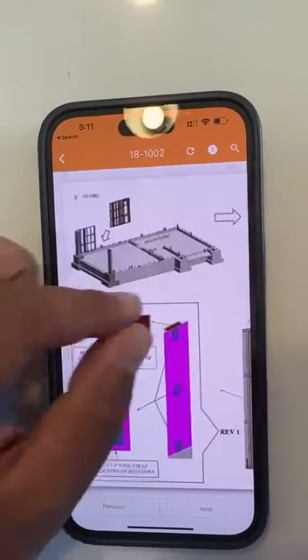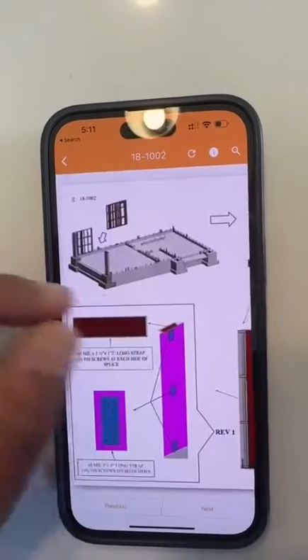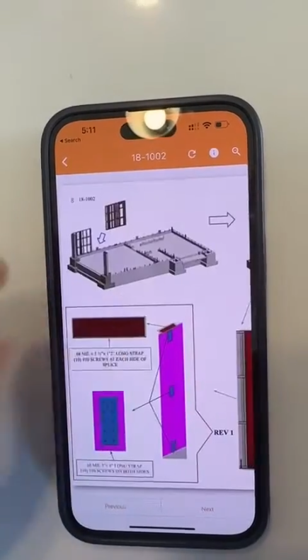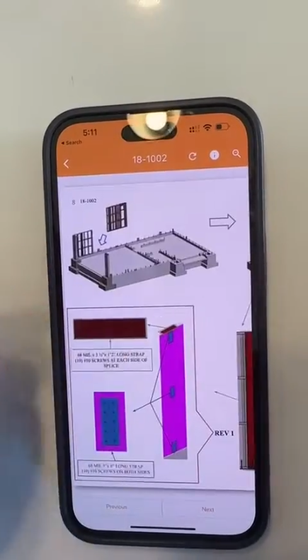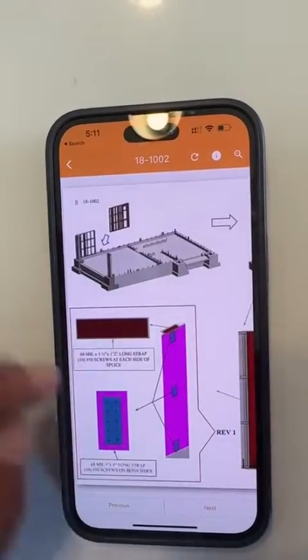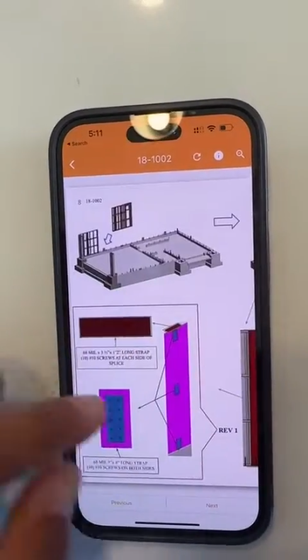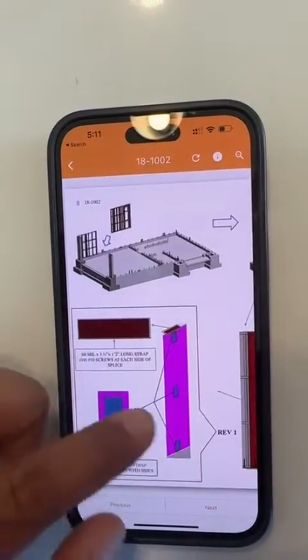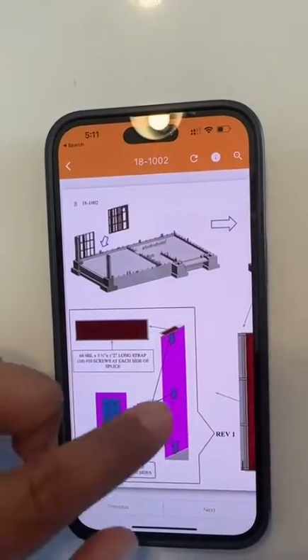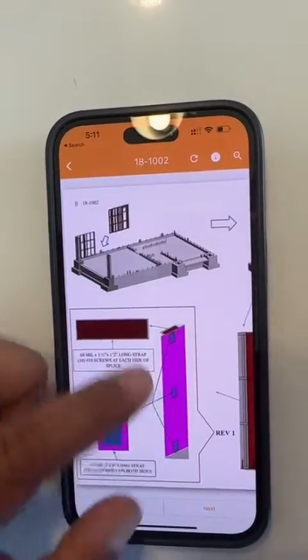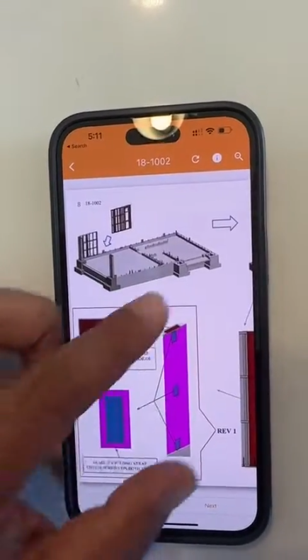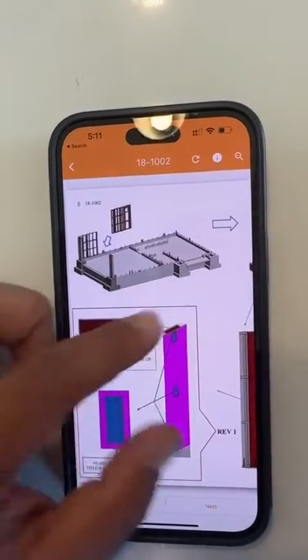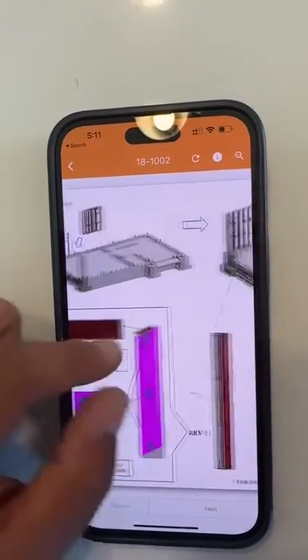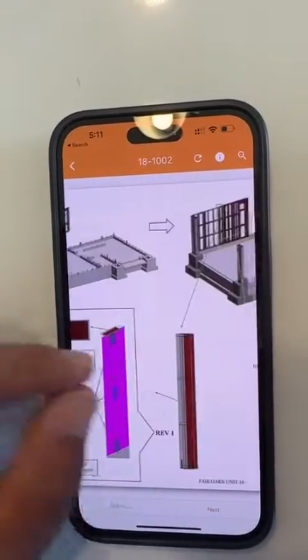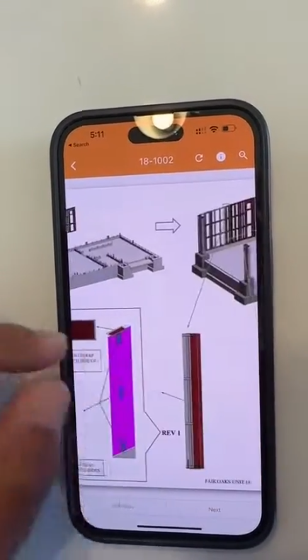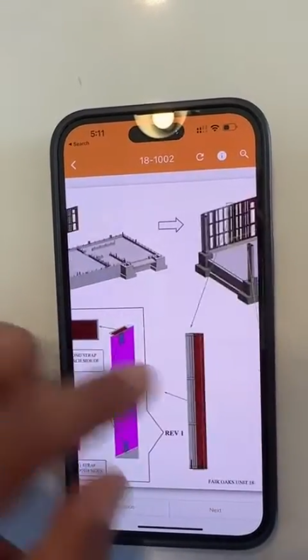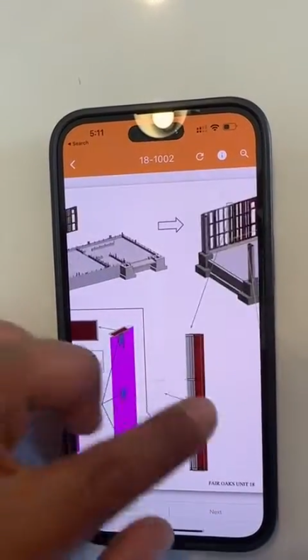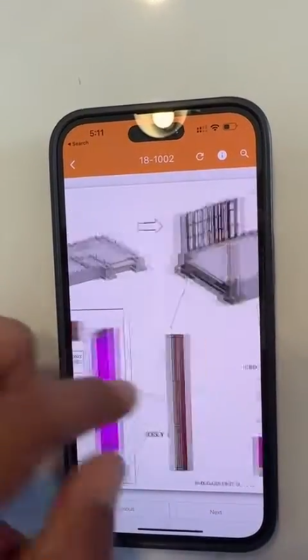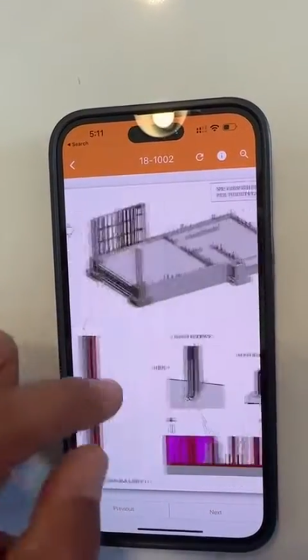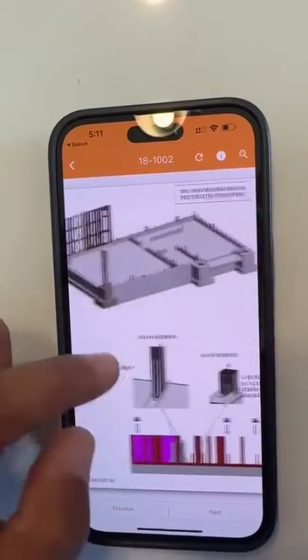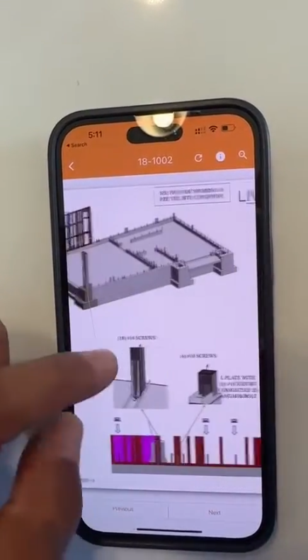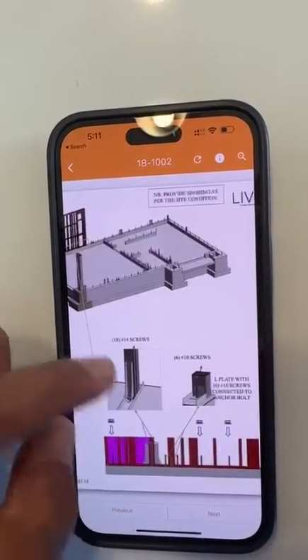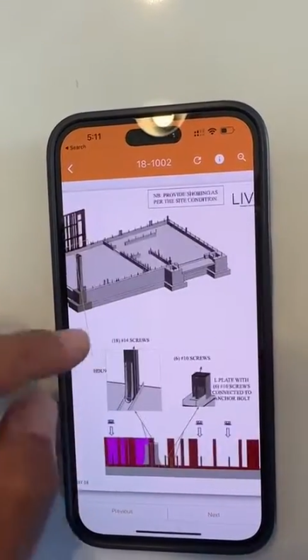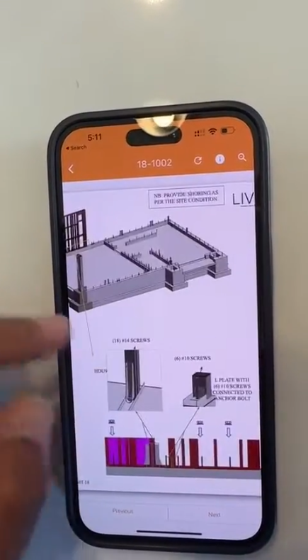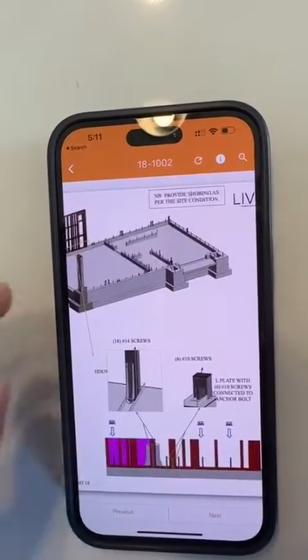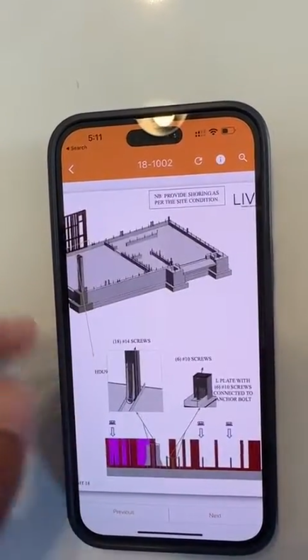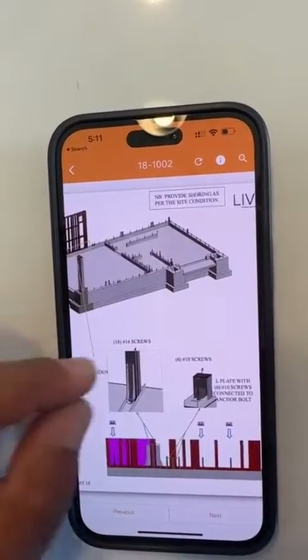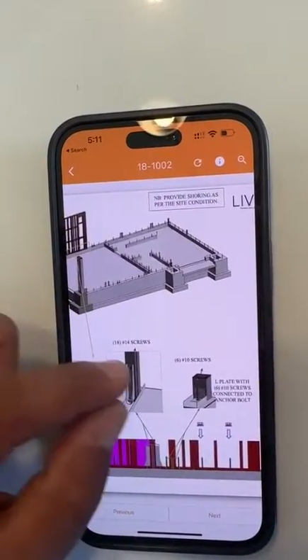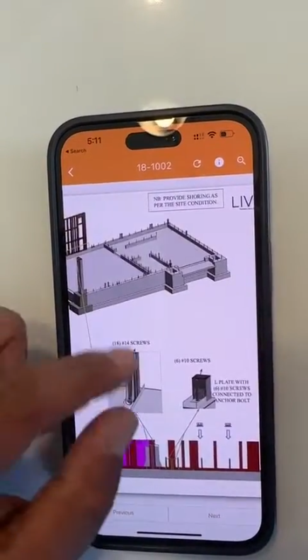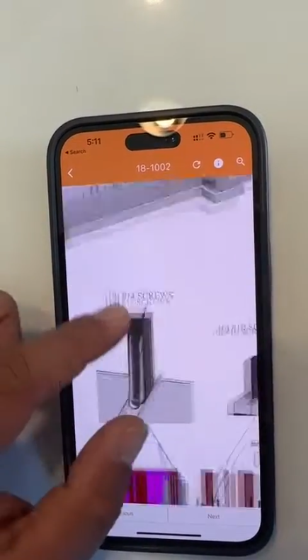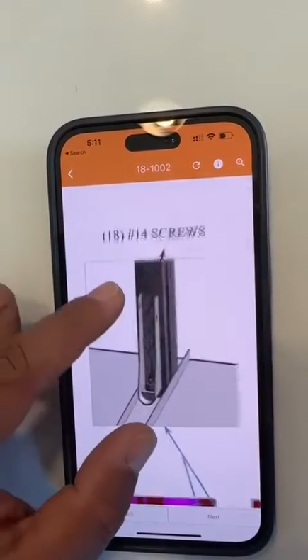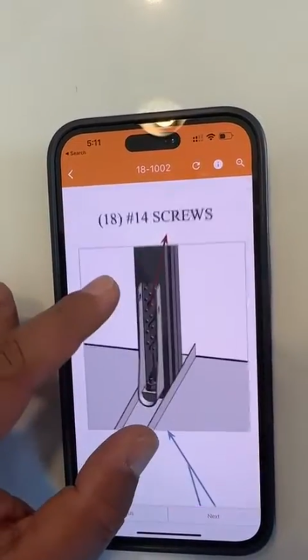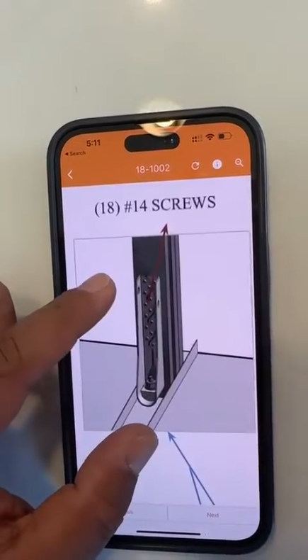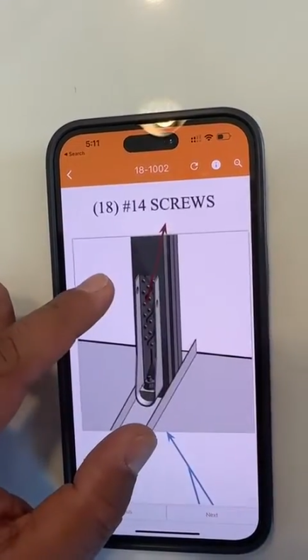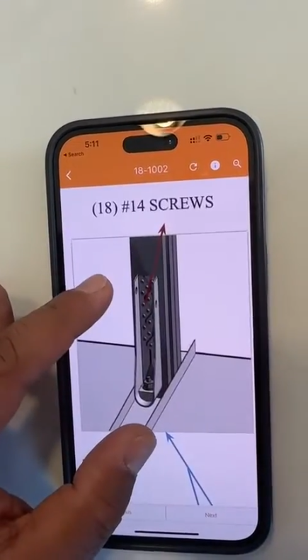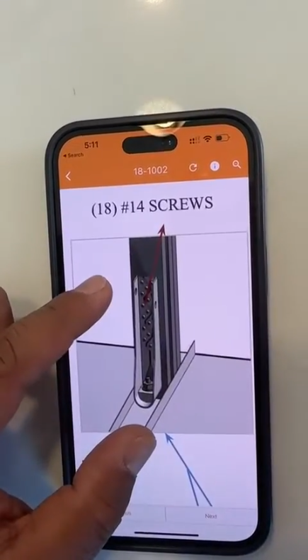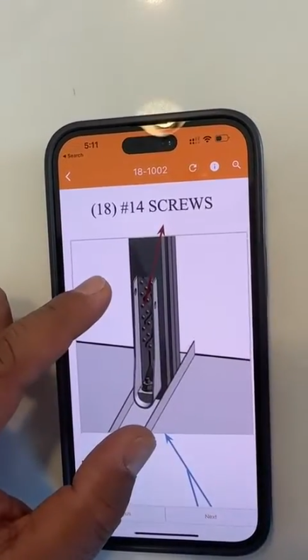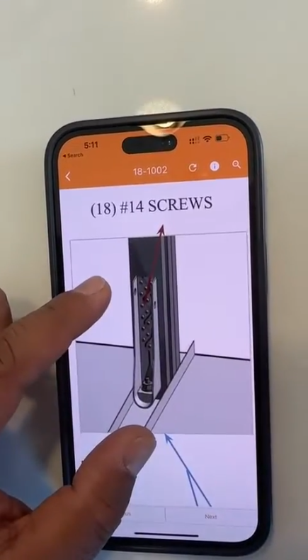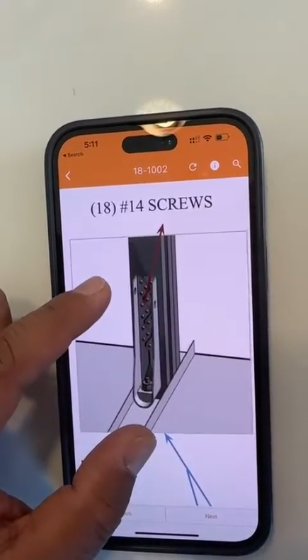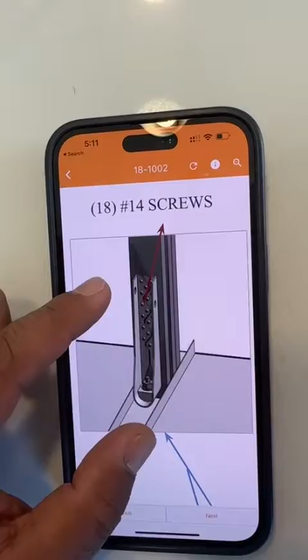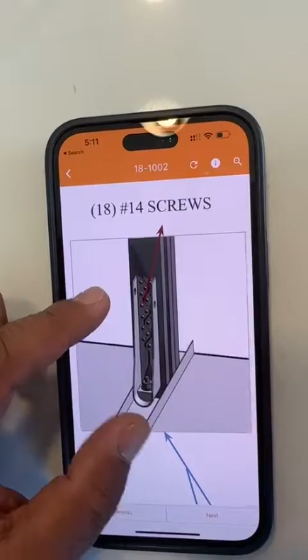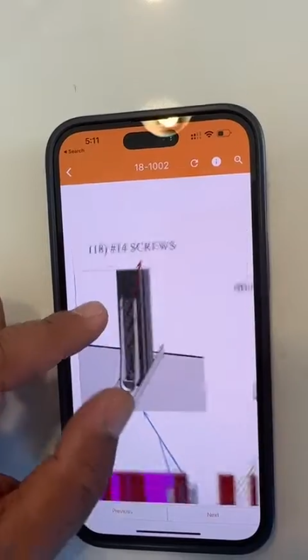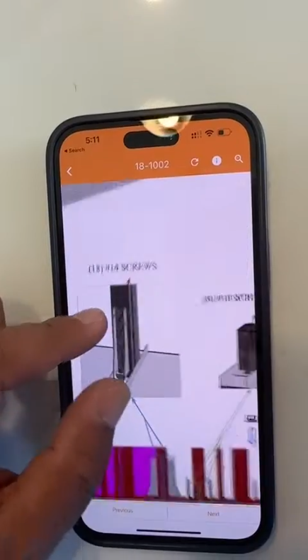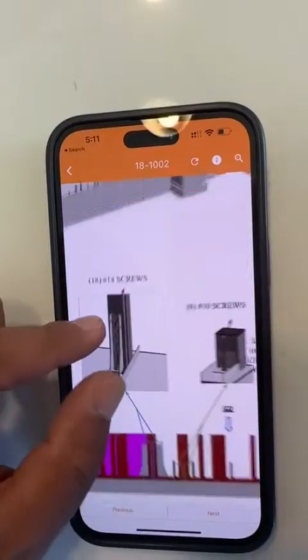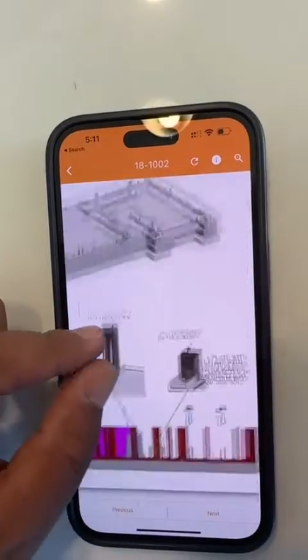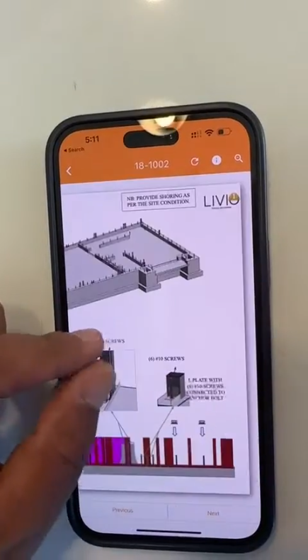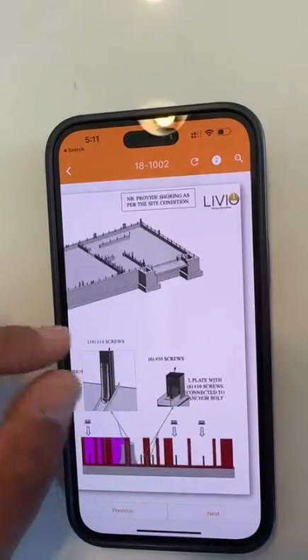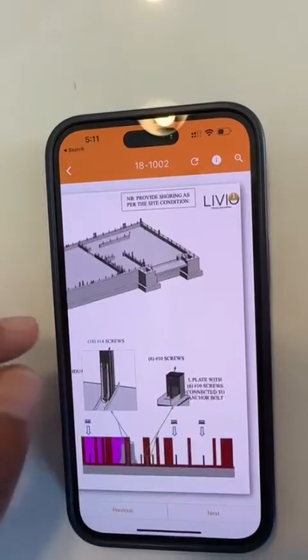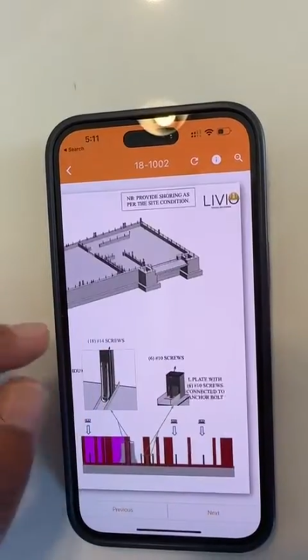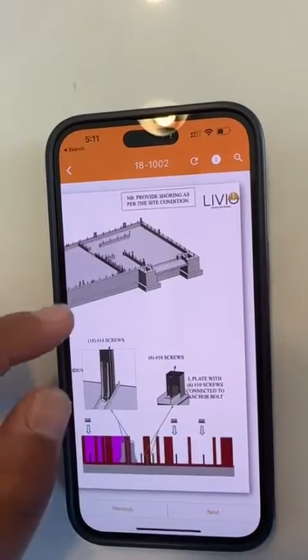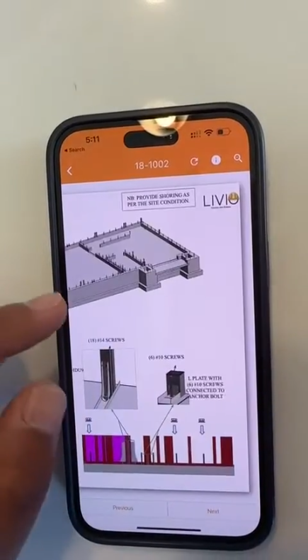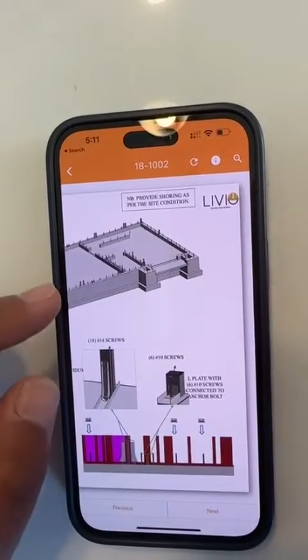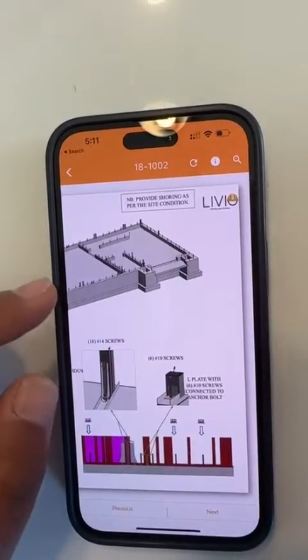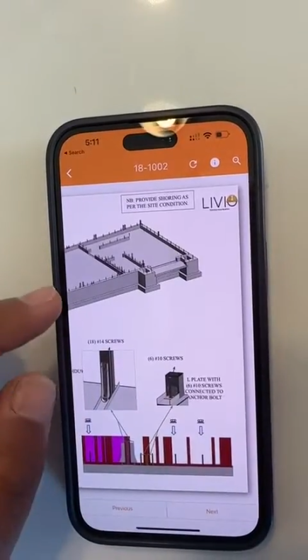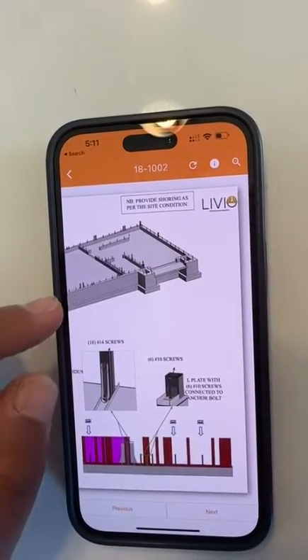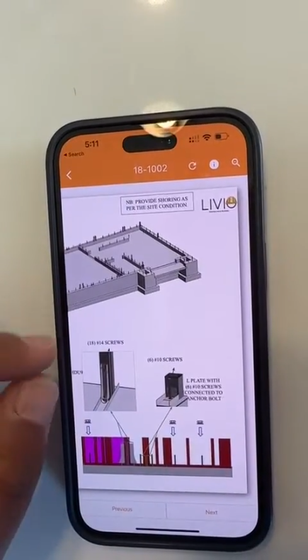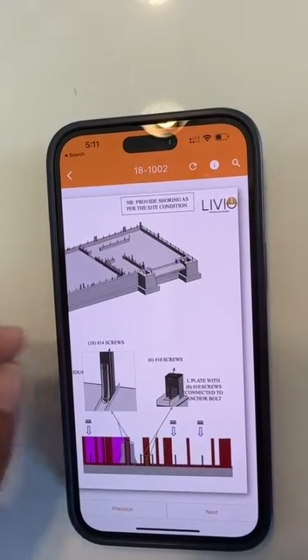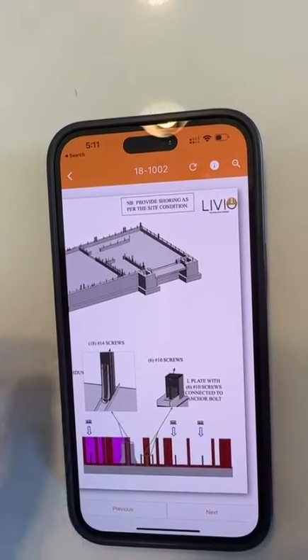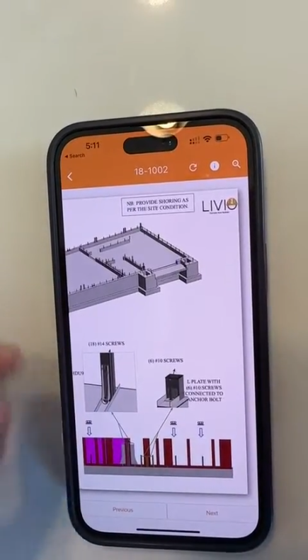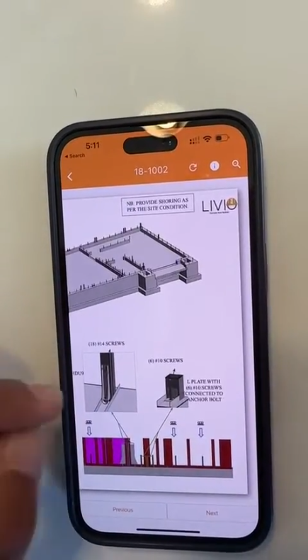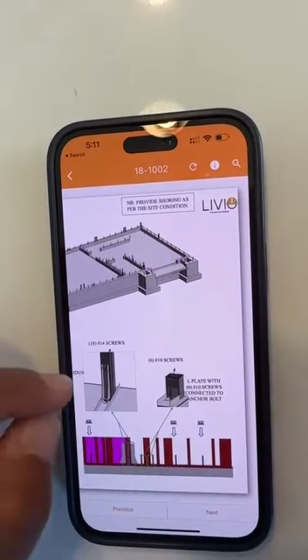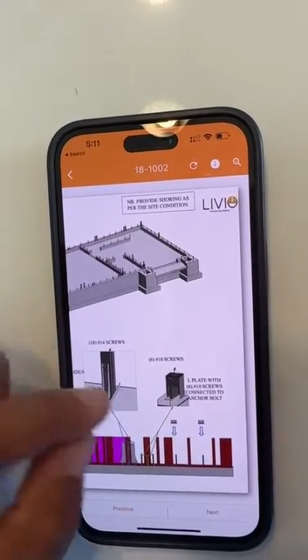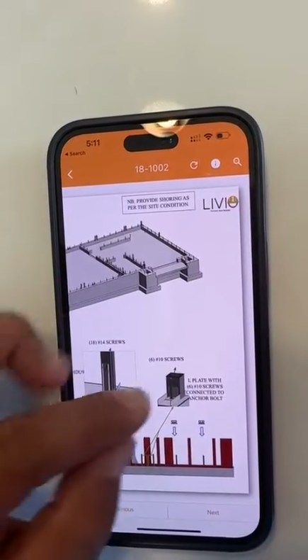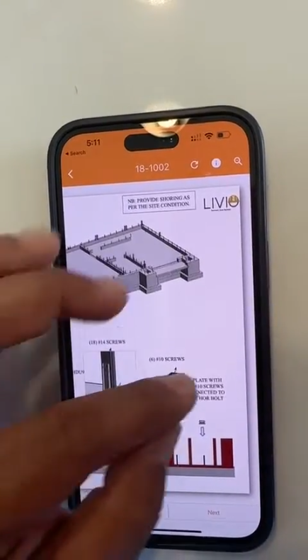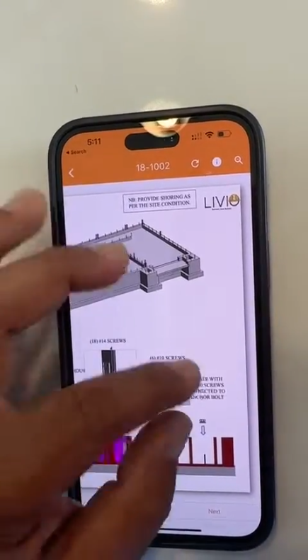You can see how it works. The floor connections — wall-to-floor connections are shown right here.